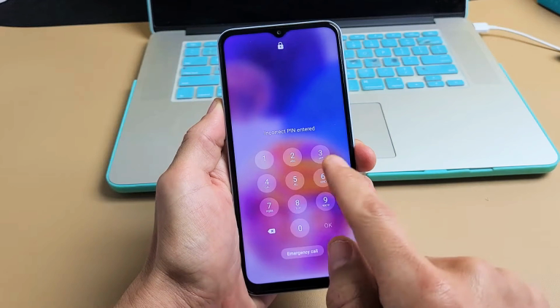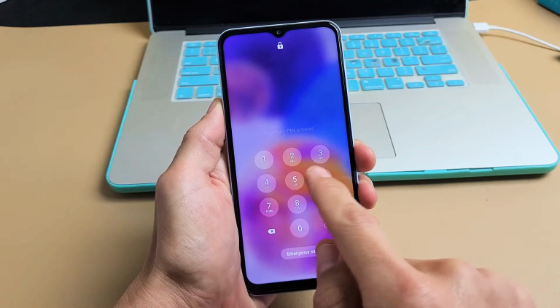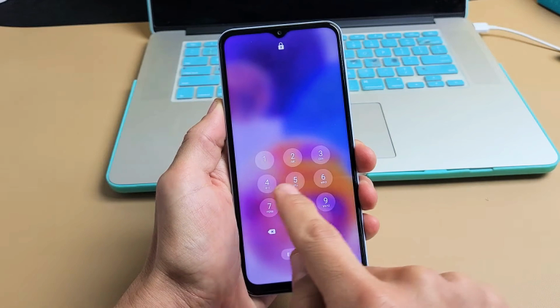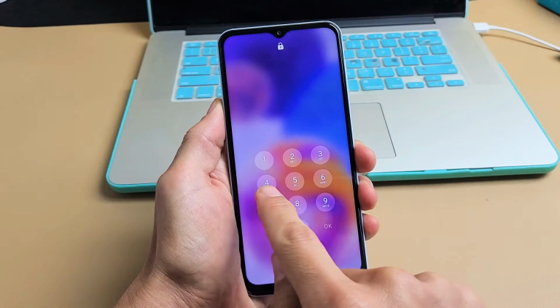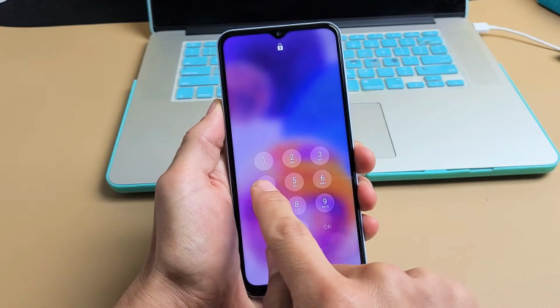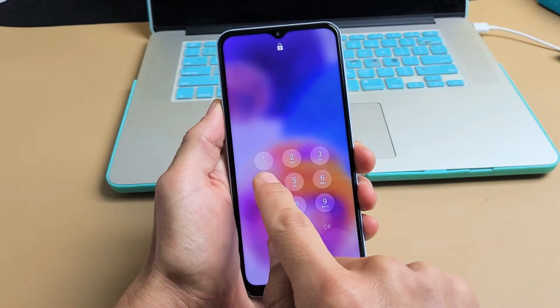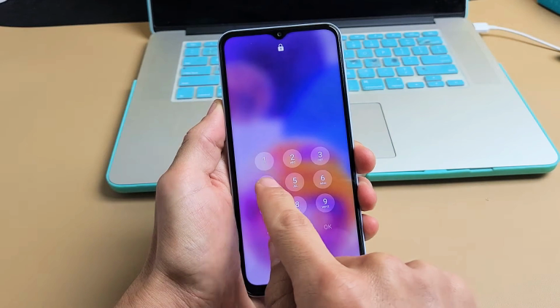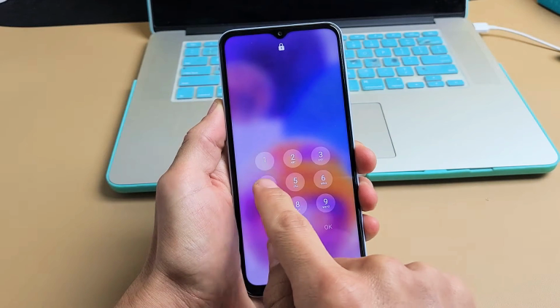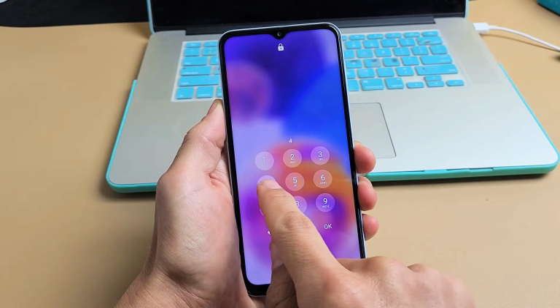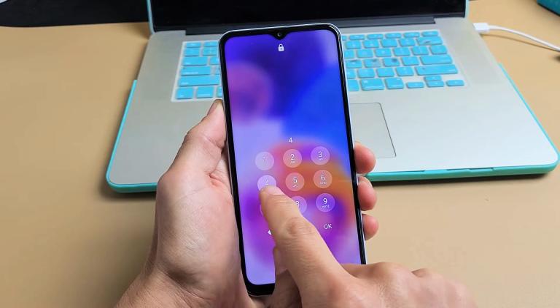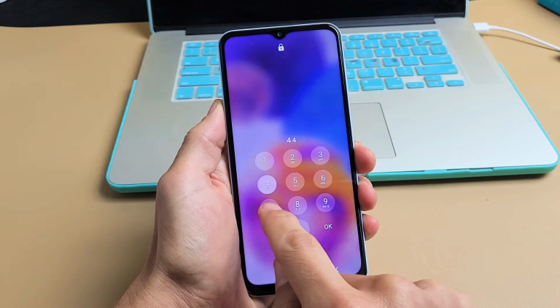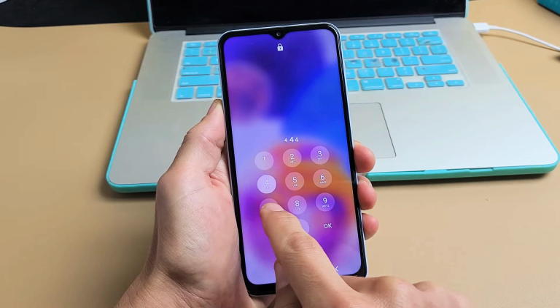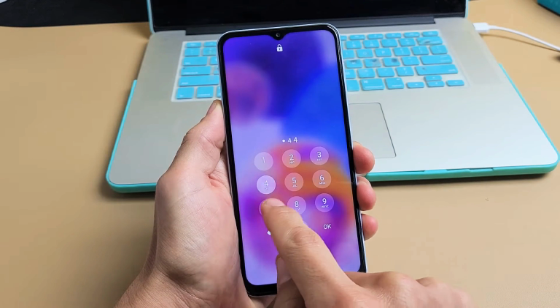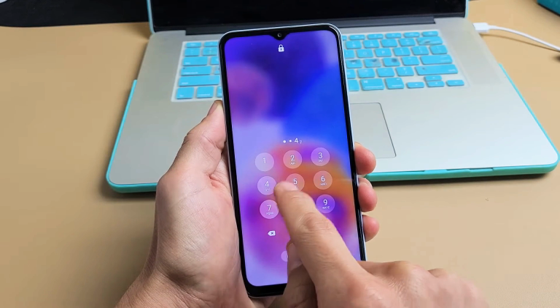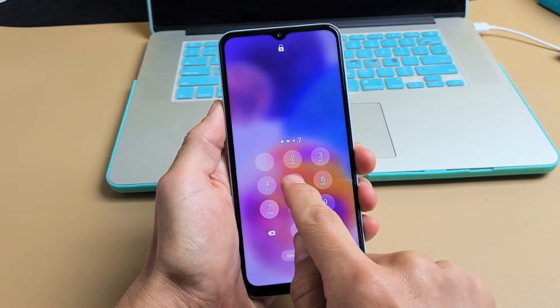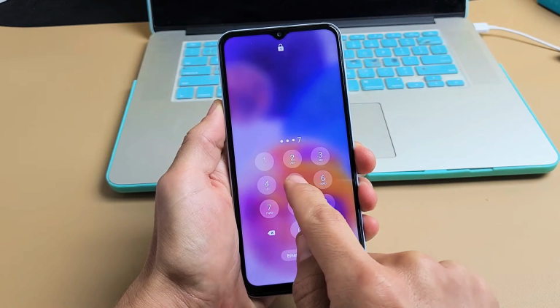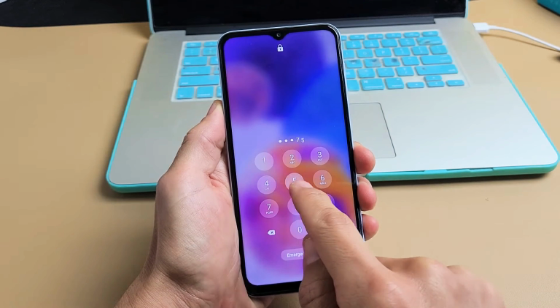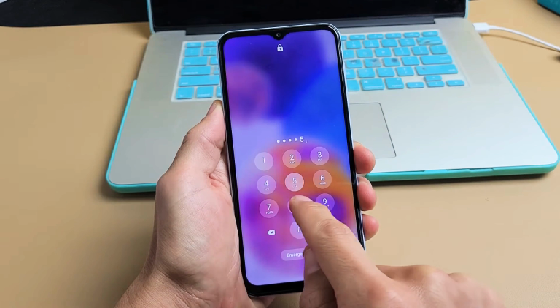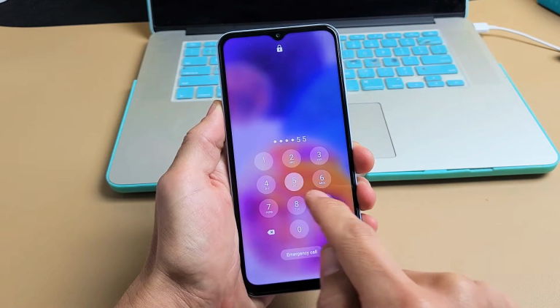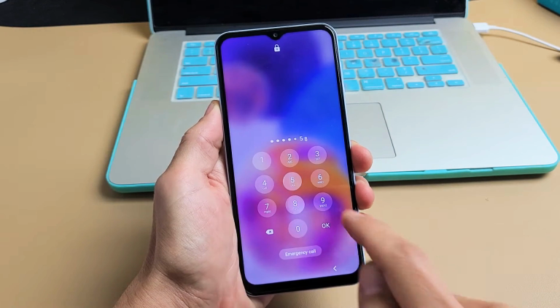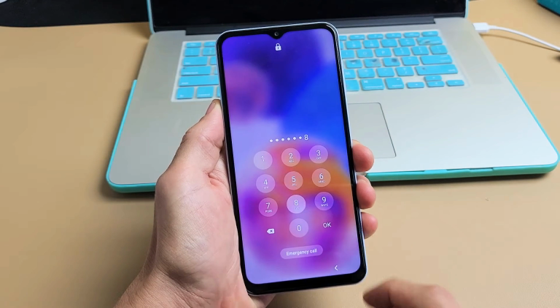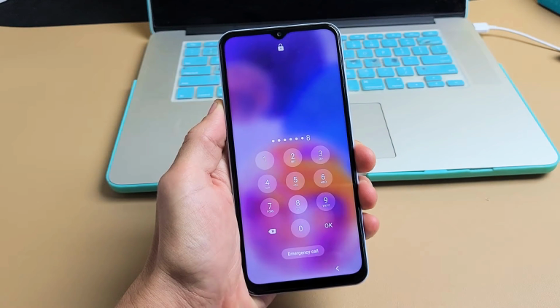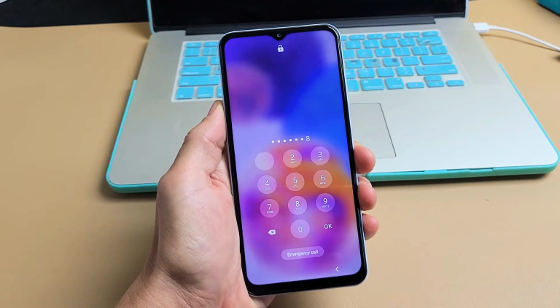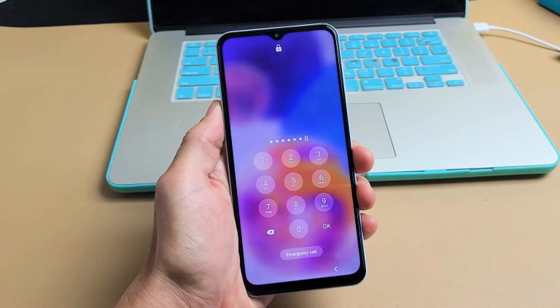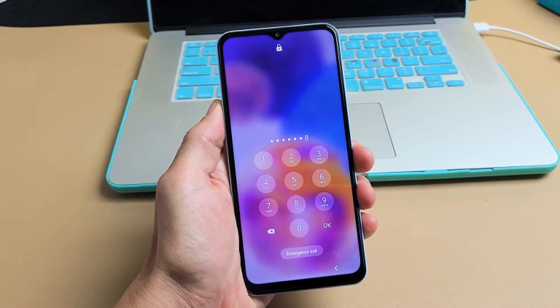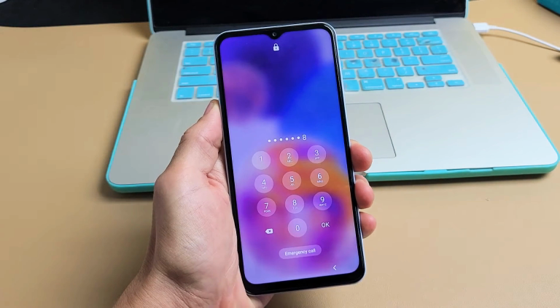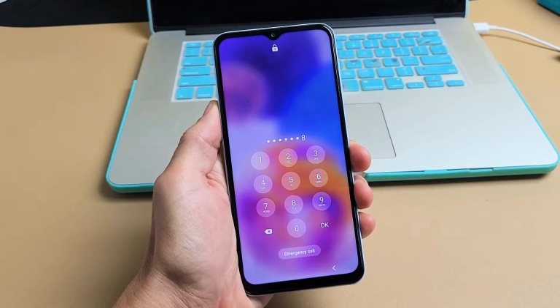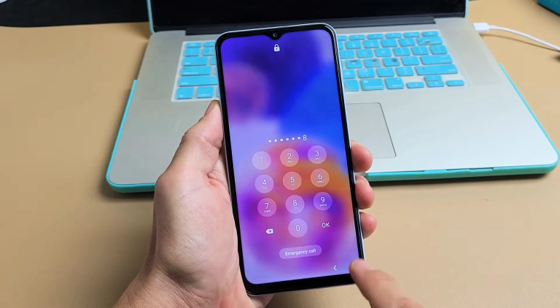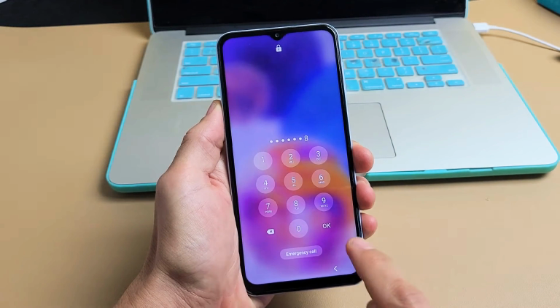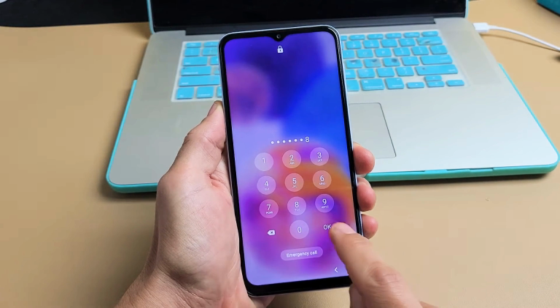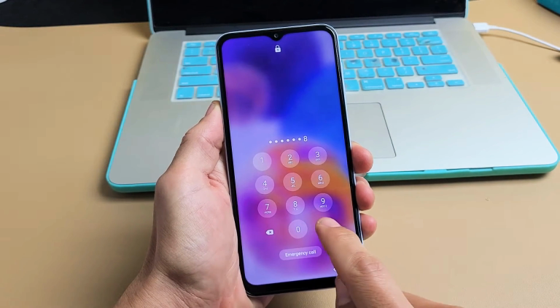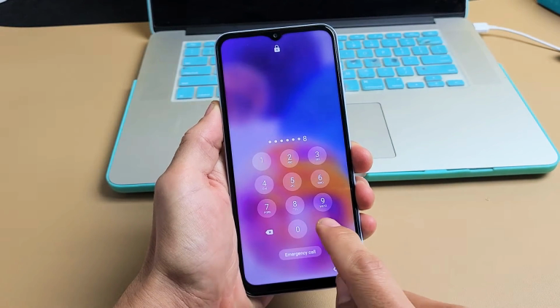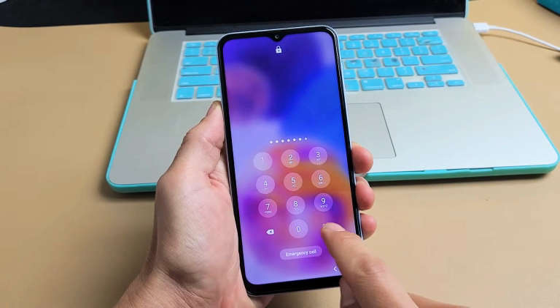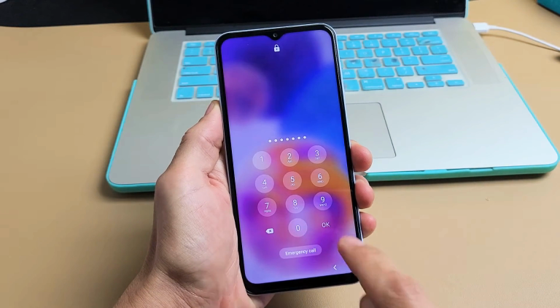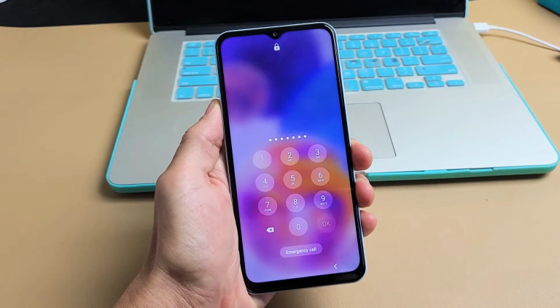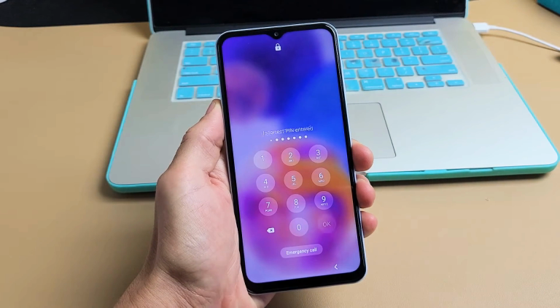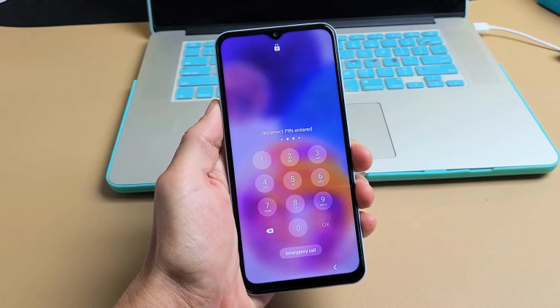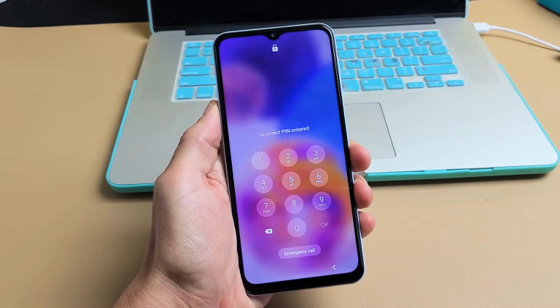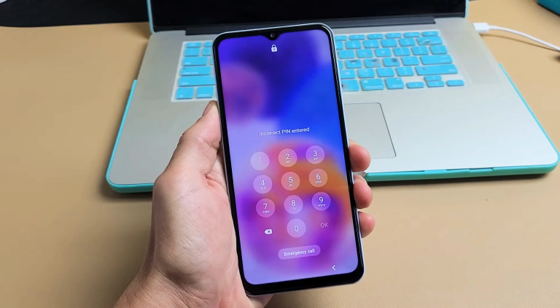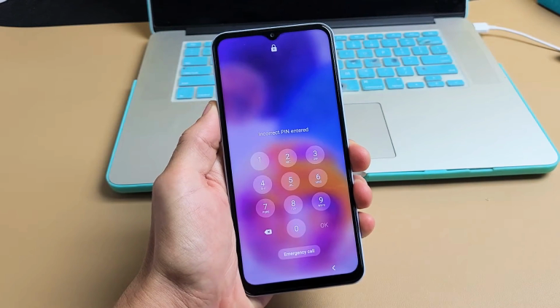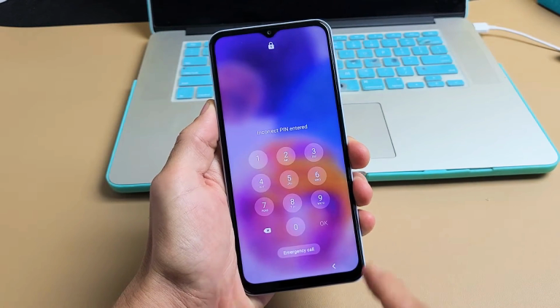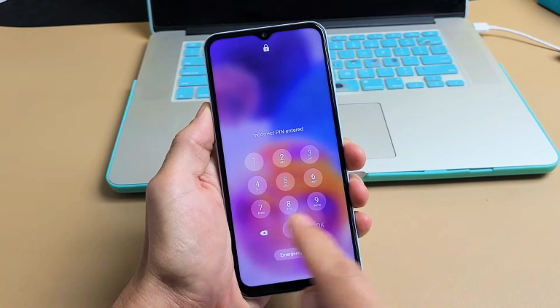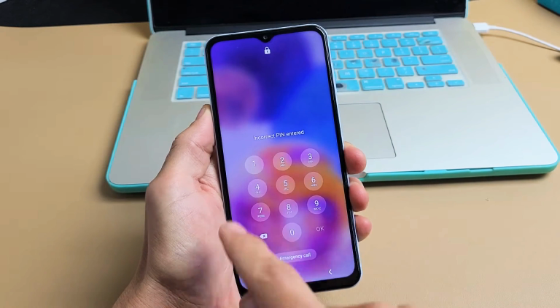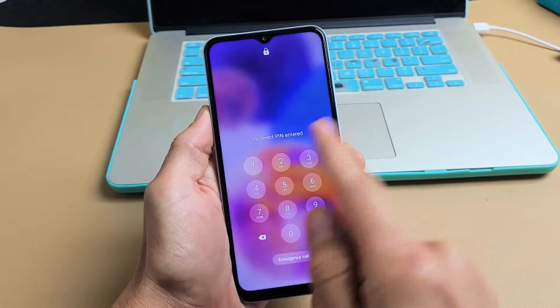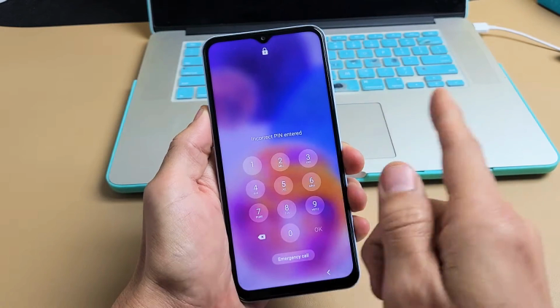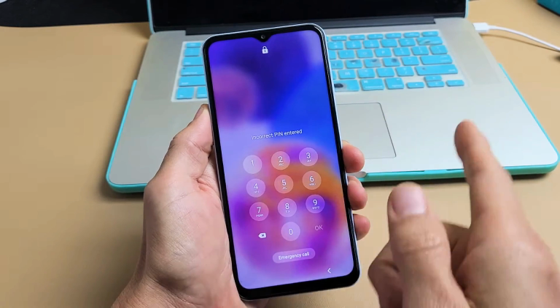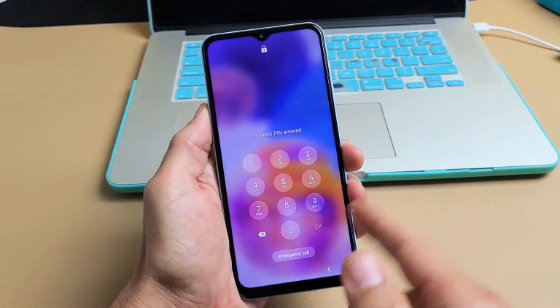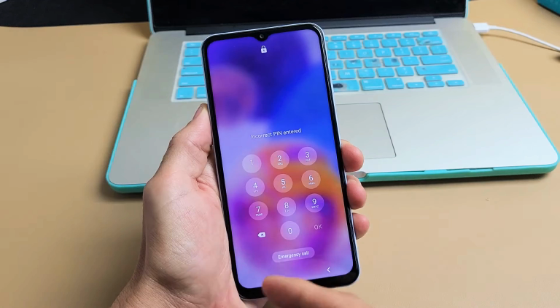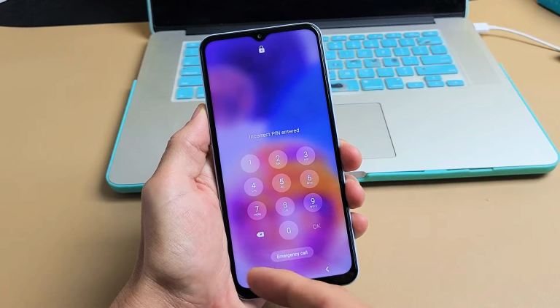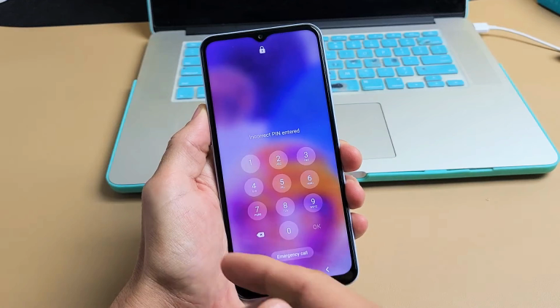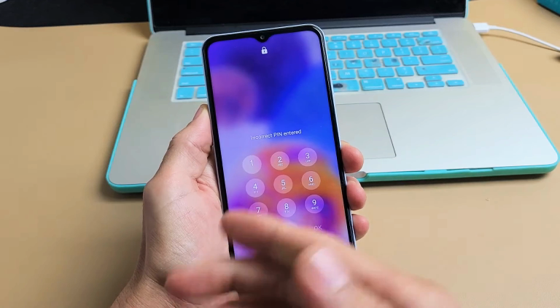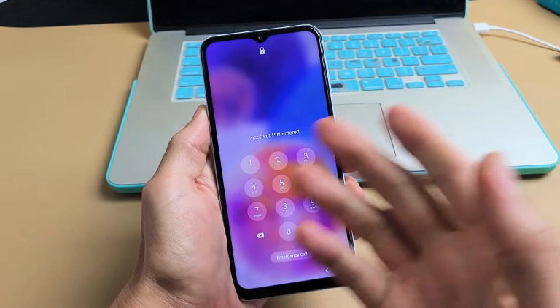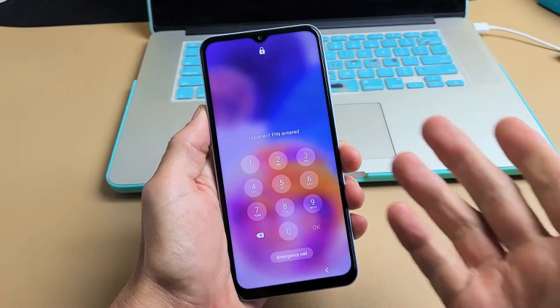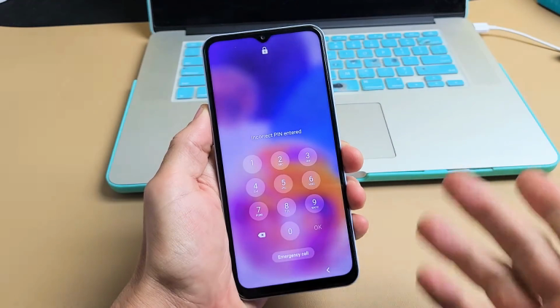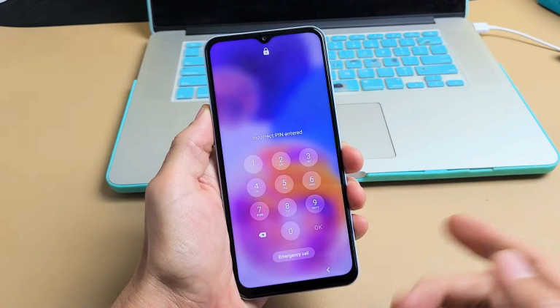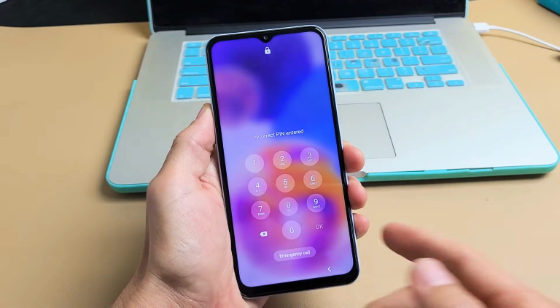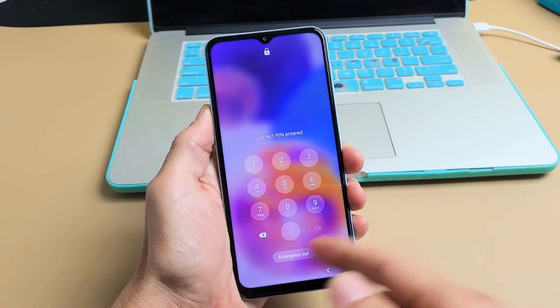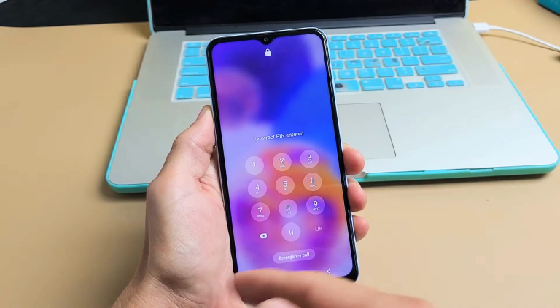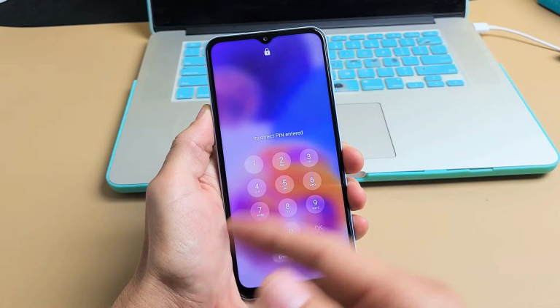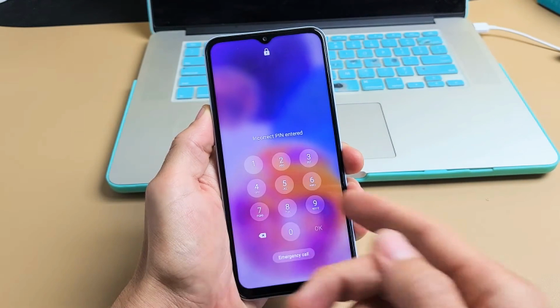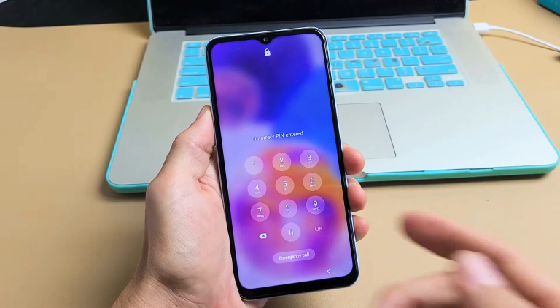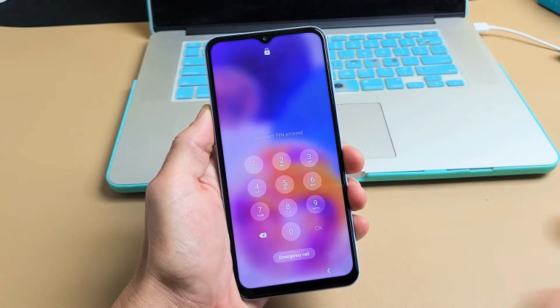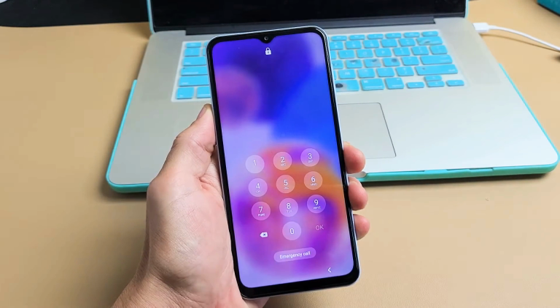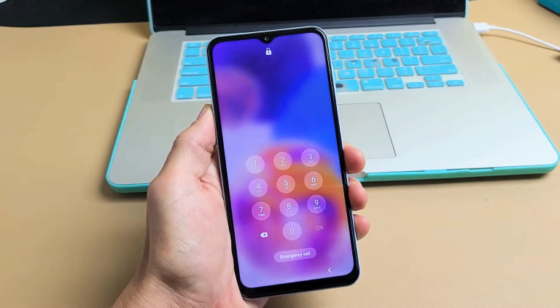So you have a Samsung Galaxy A23 and you have an issue where you've got your password, PIN, or pattern locked.